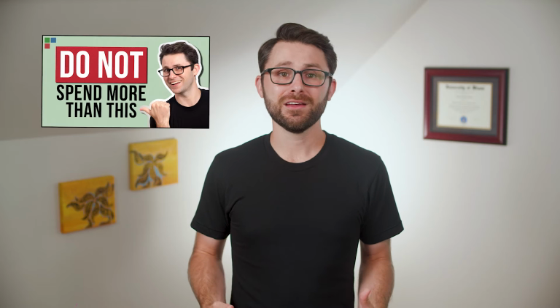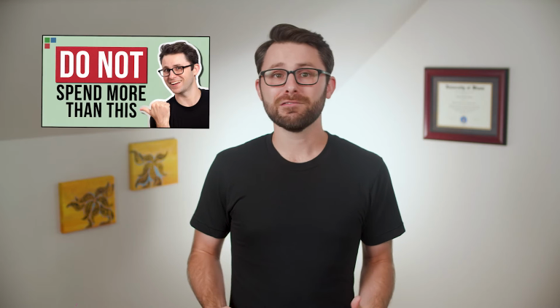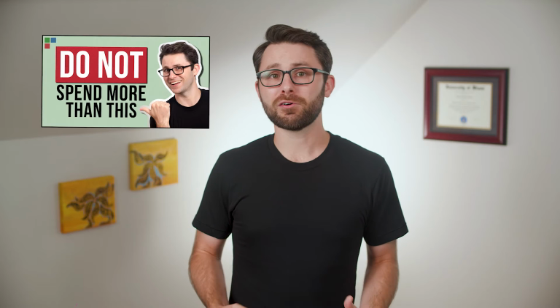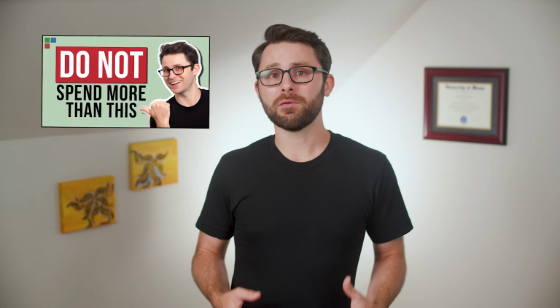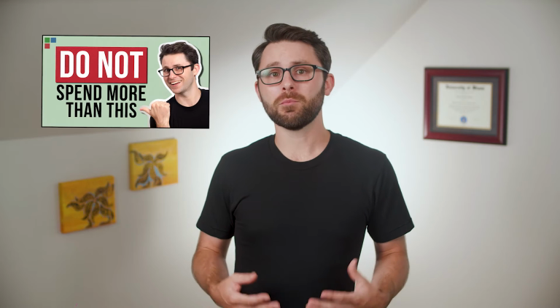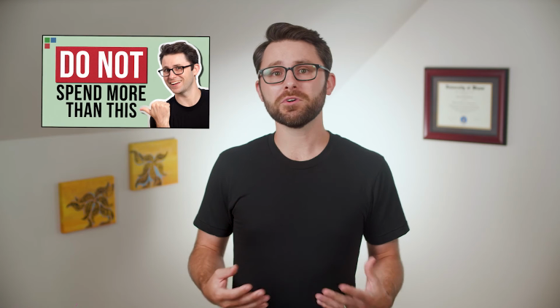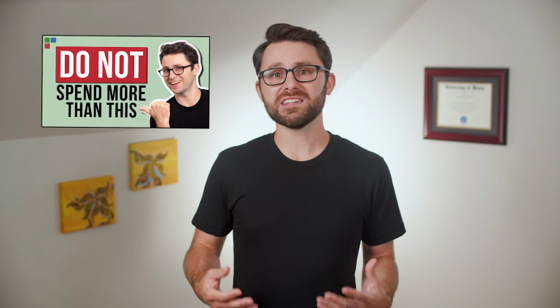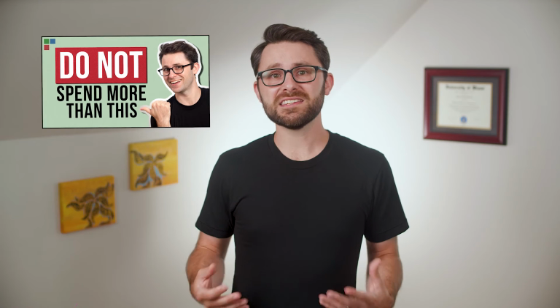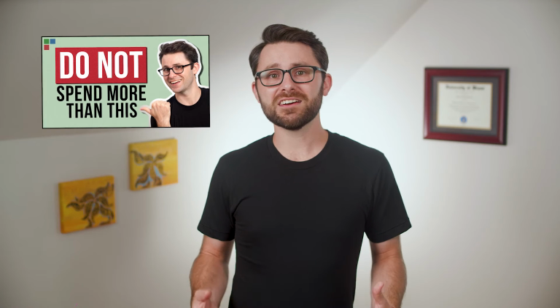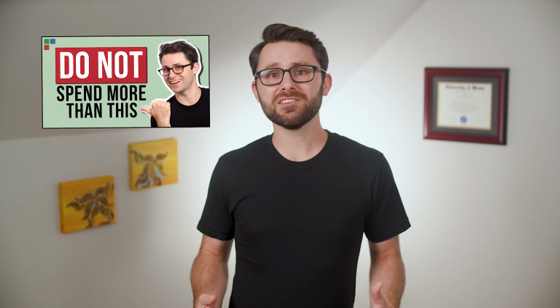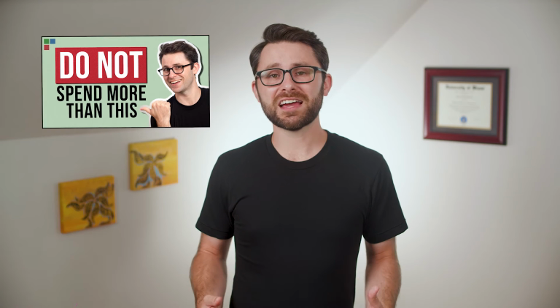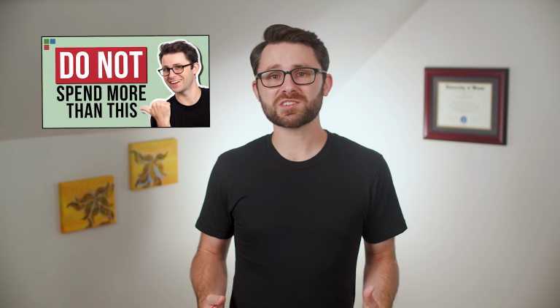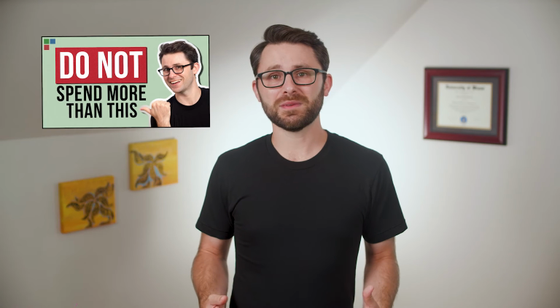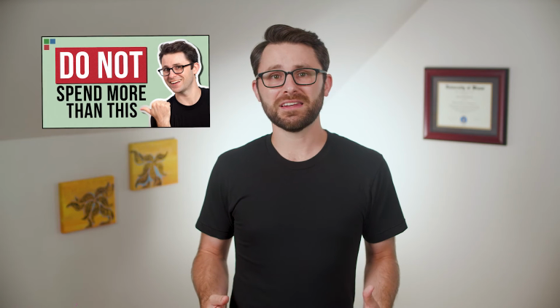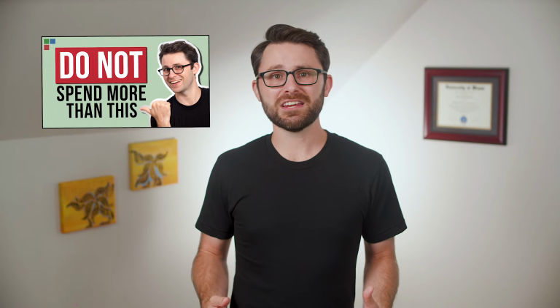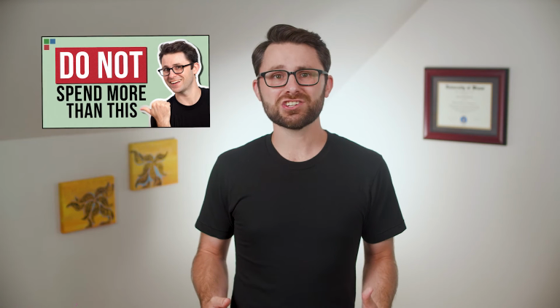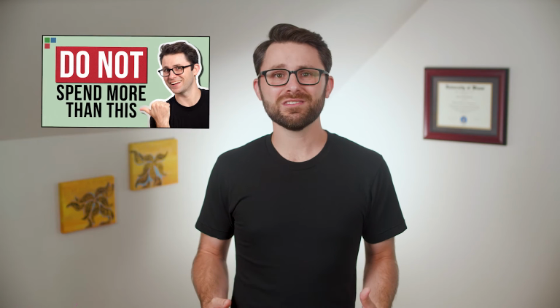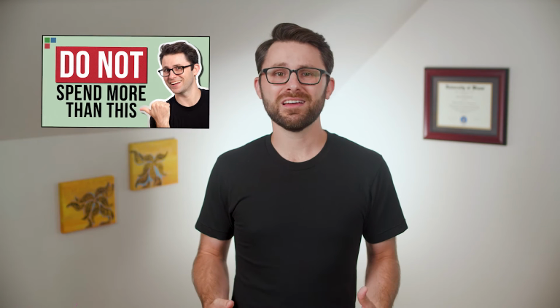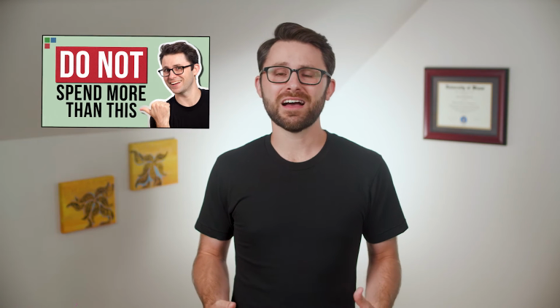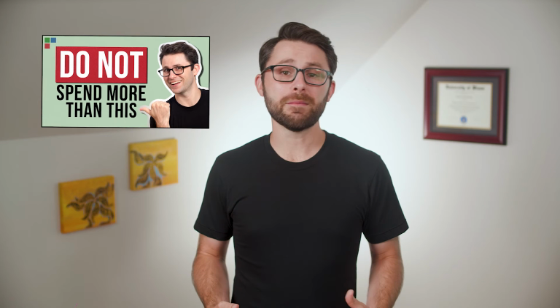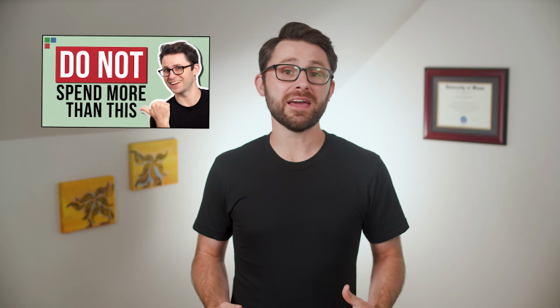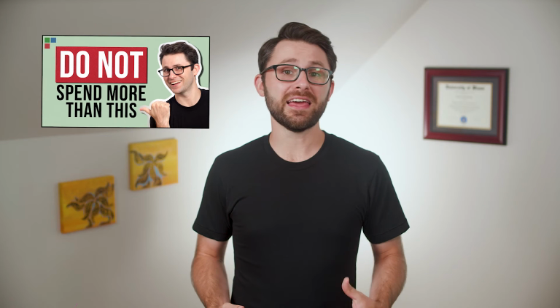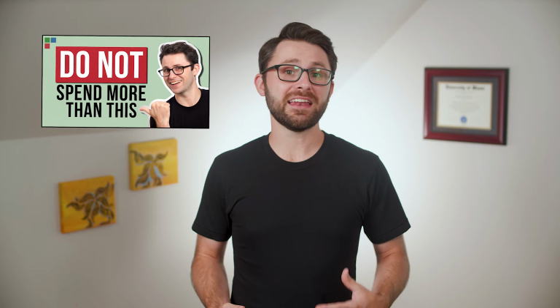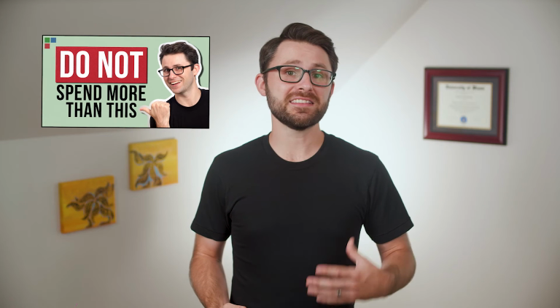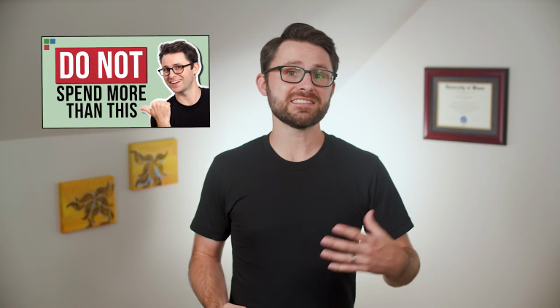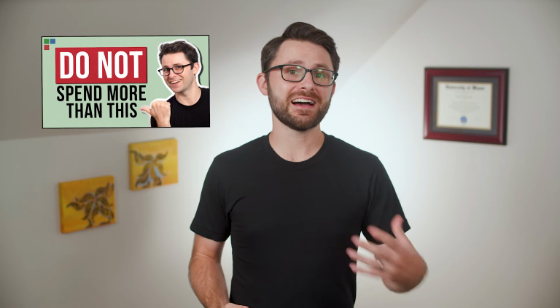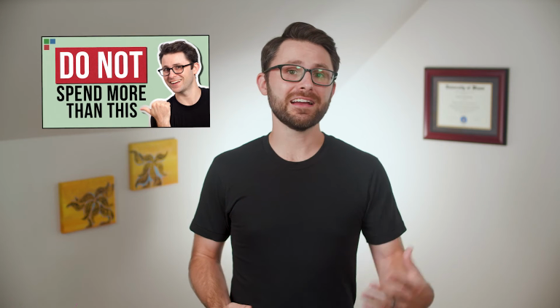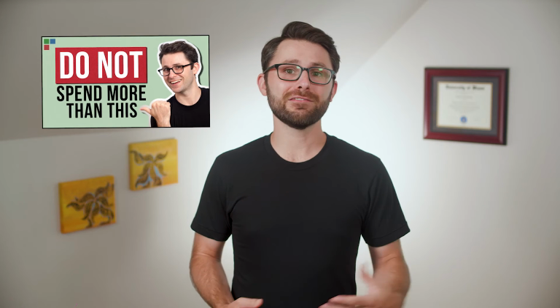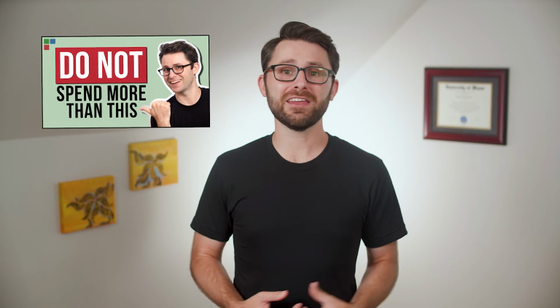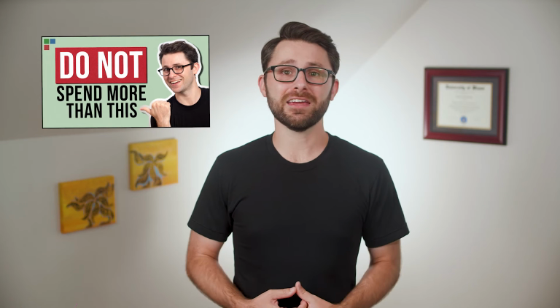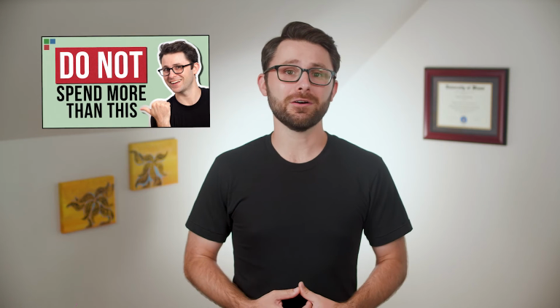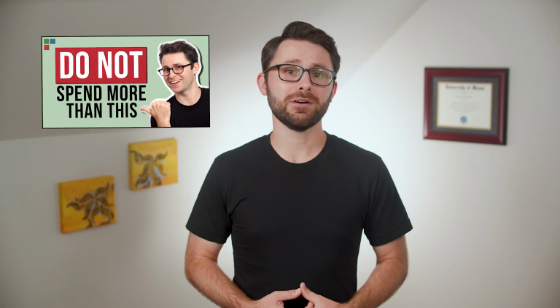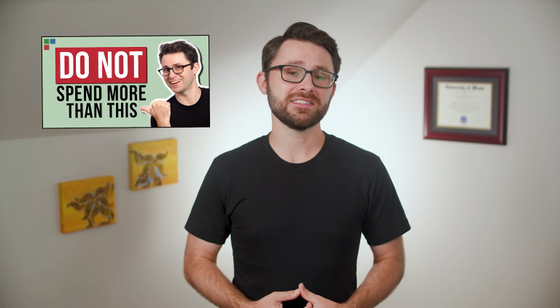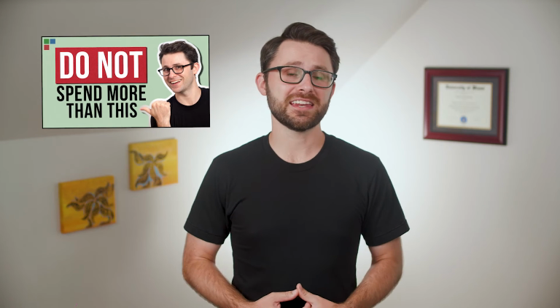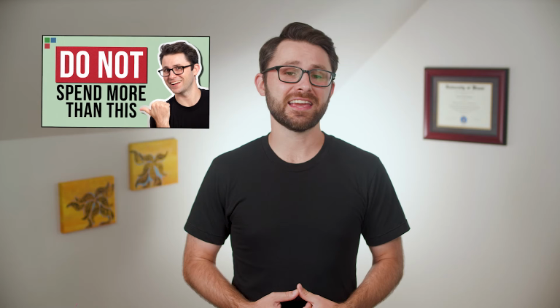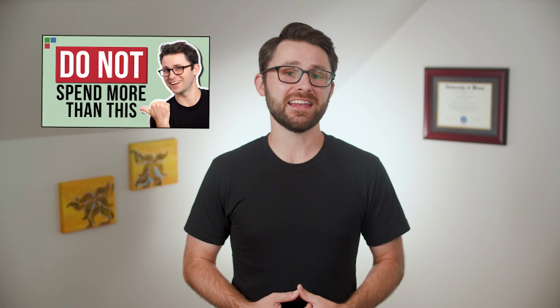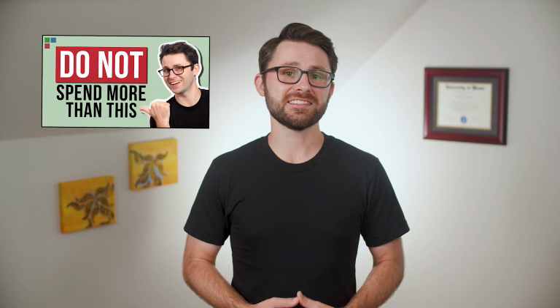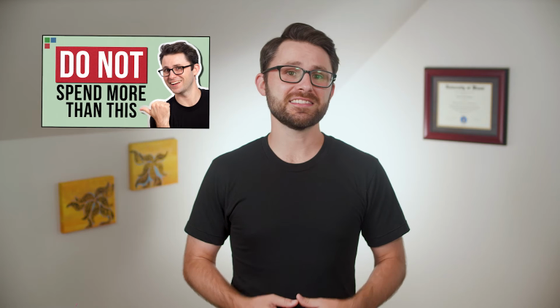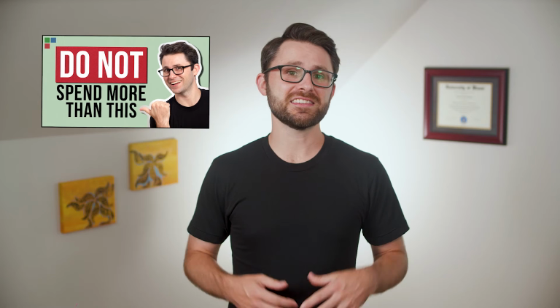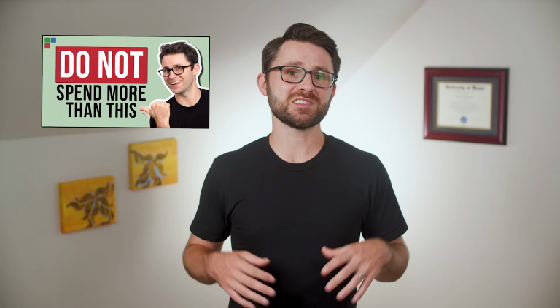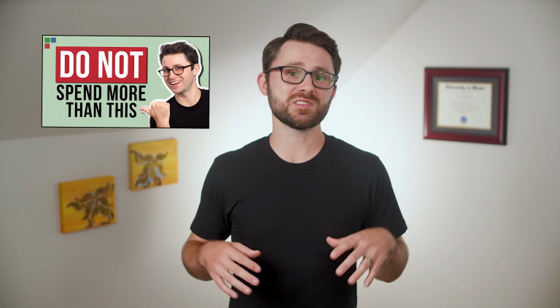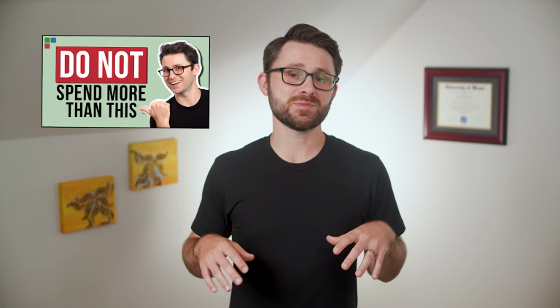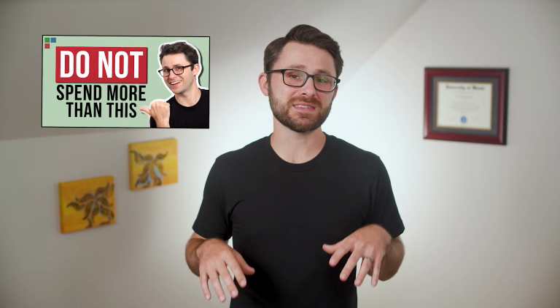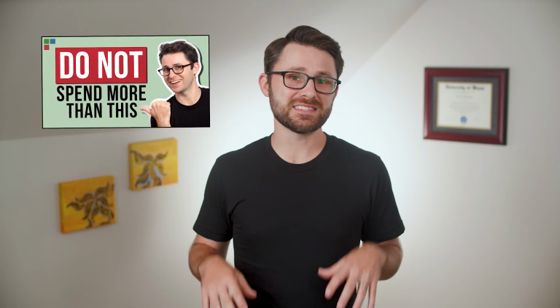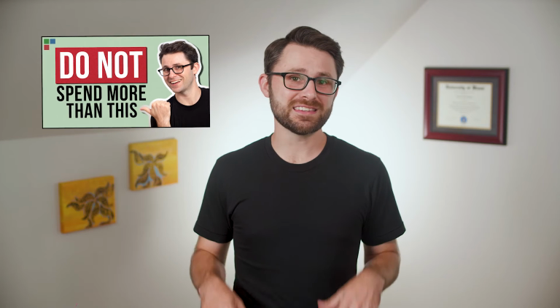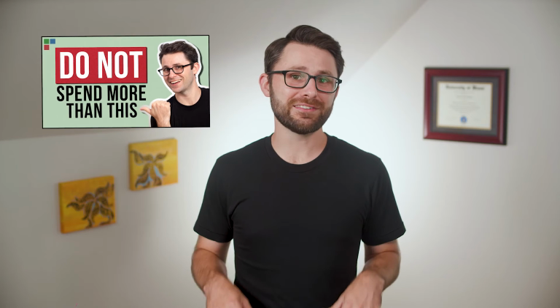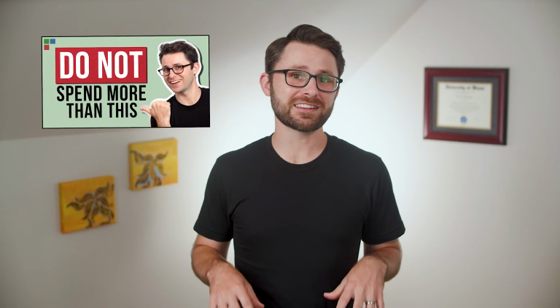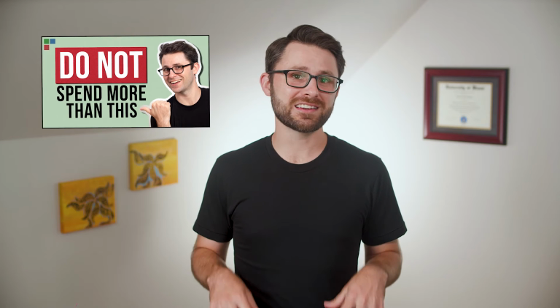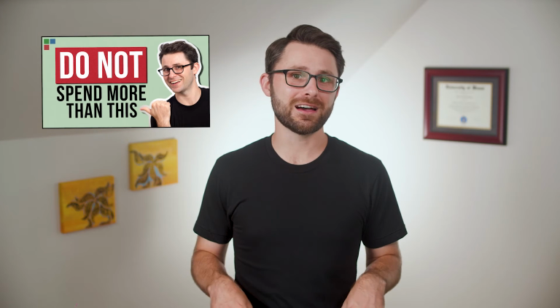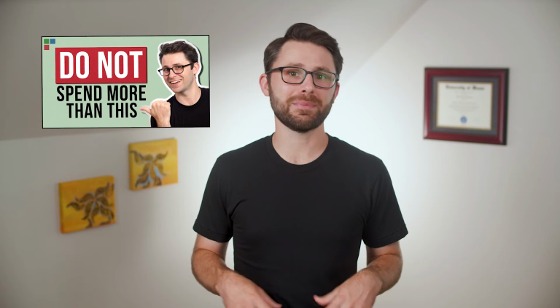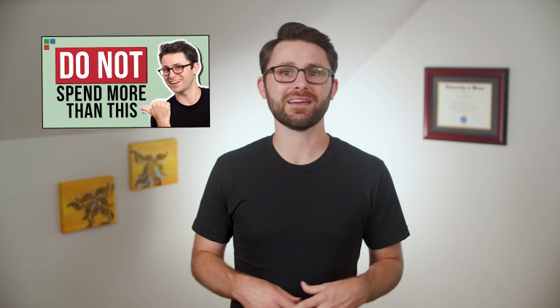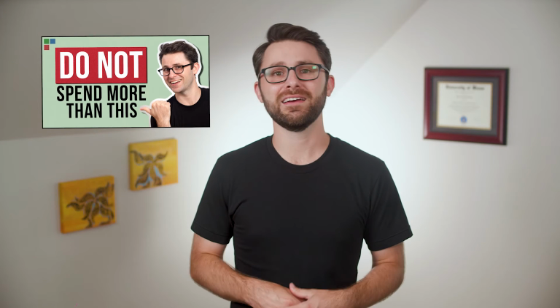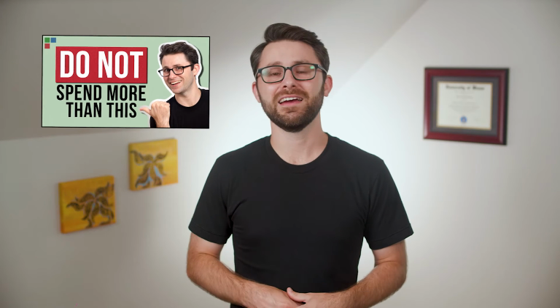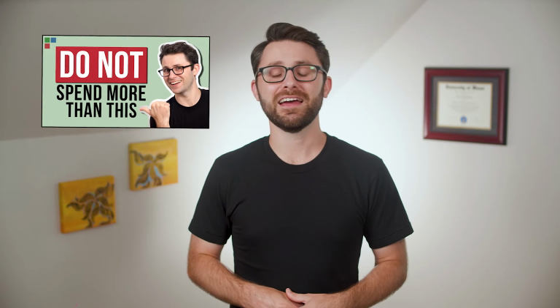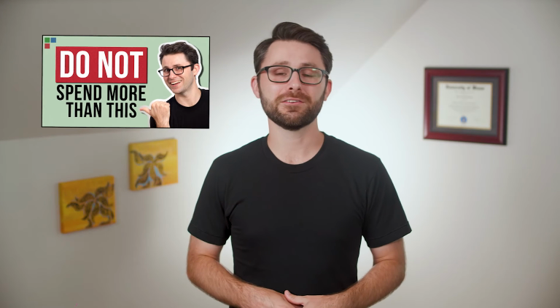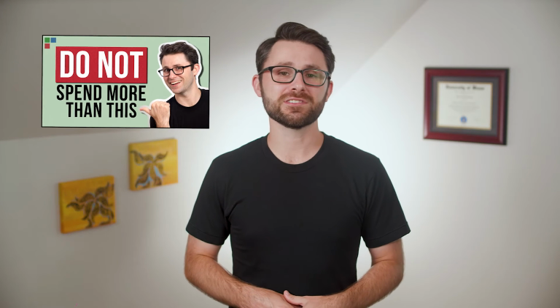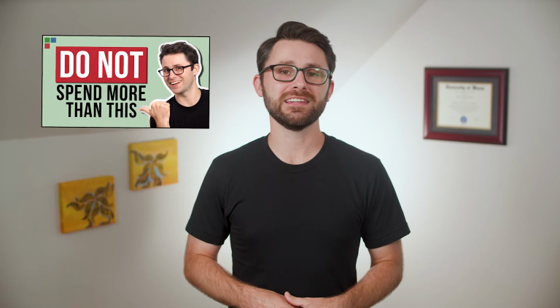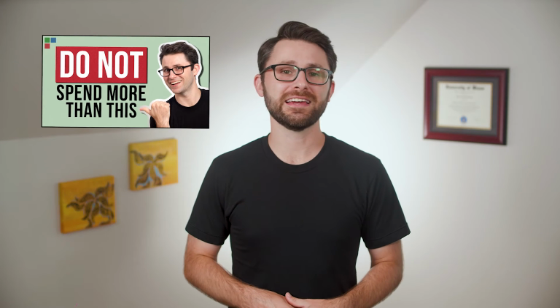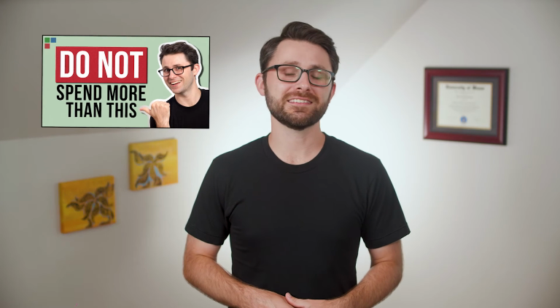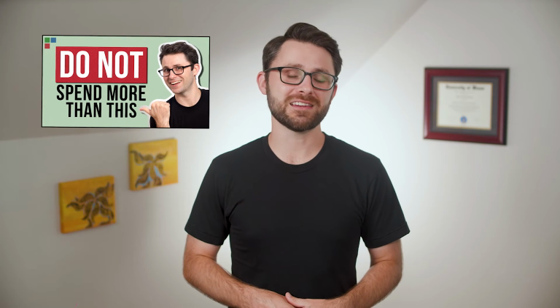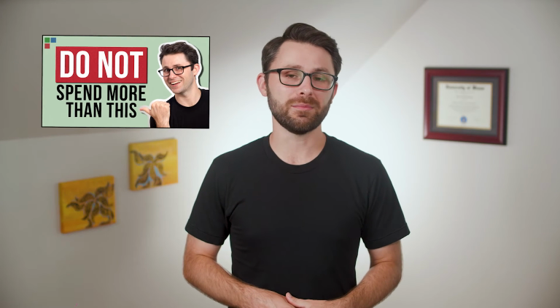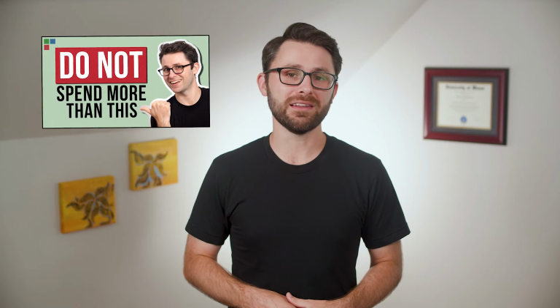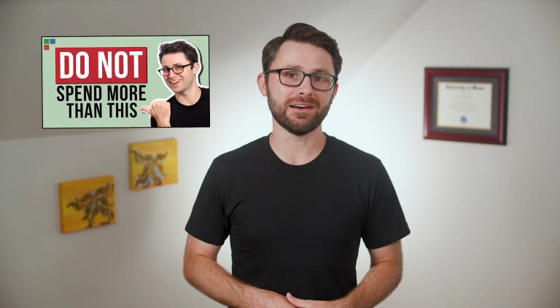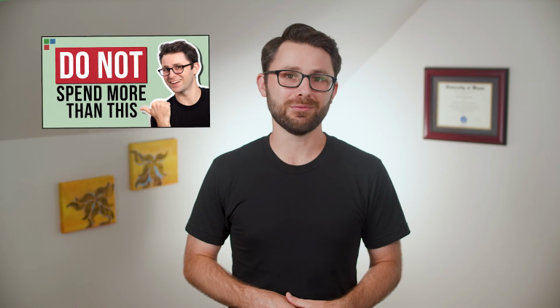For a more detailed explanation, I made an entire video dedicated to this specific topic, and there's a link down below.